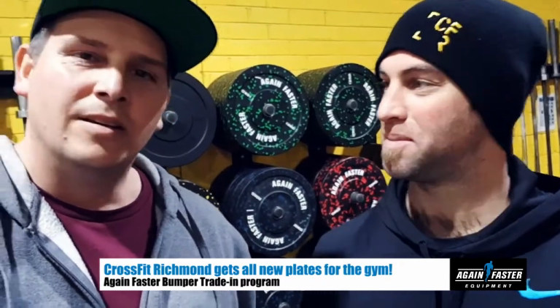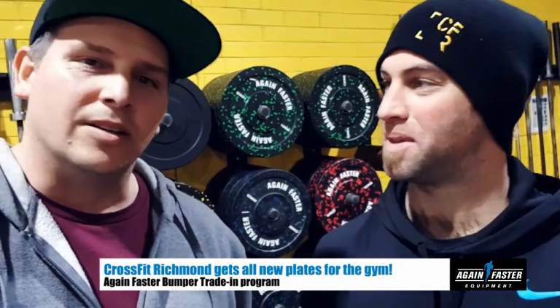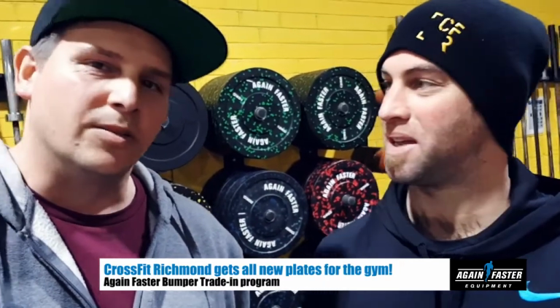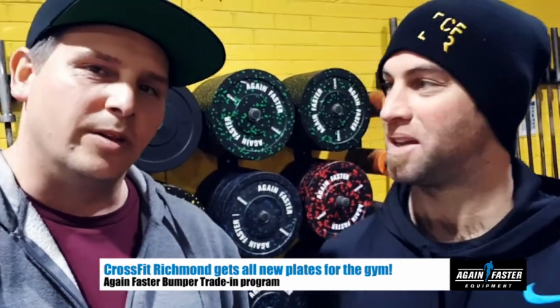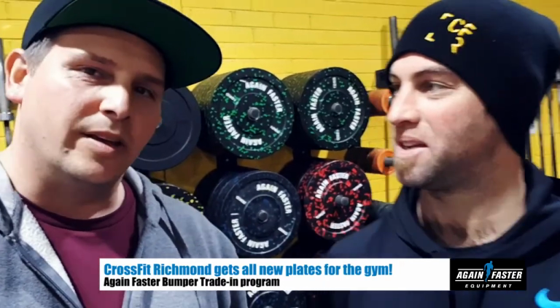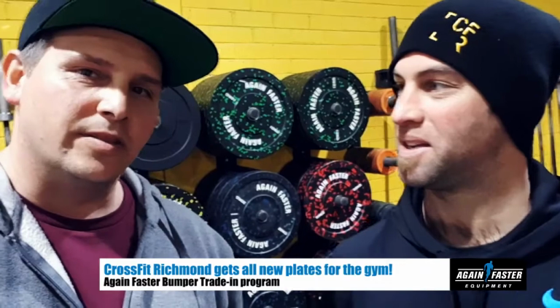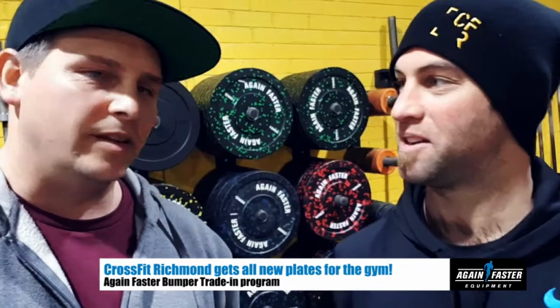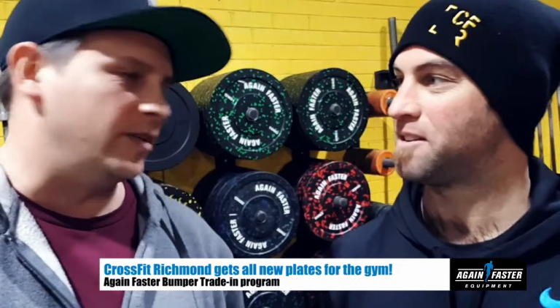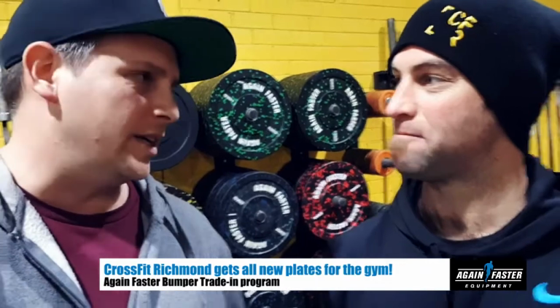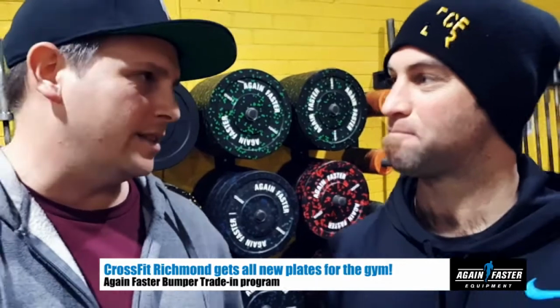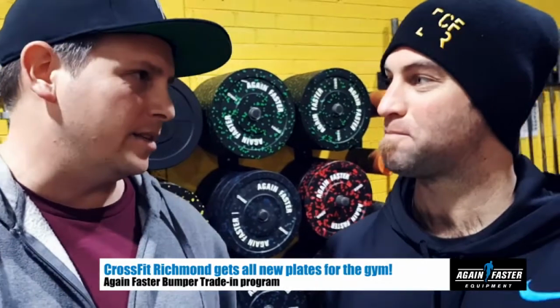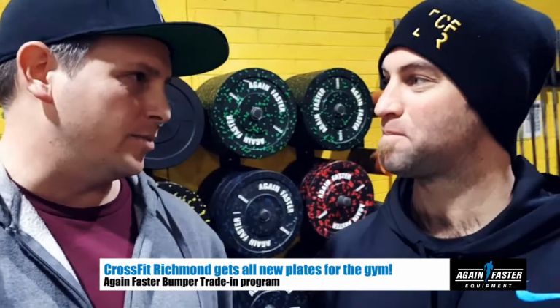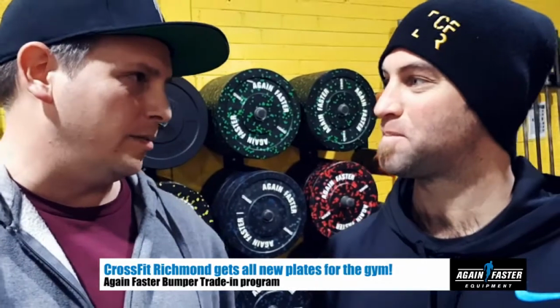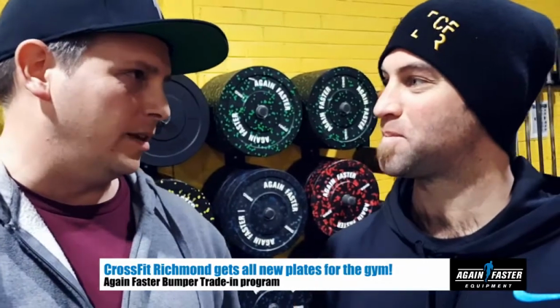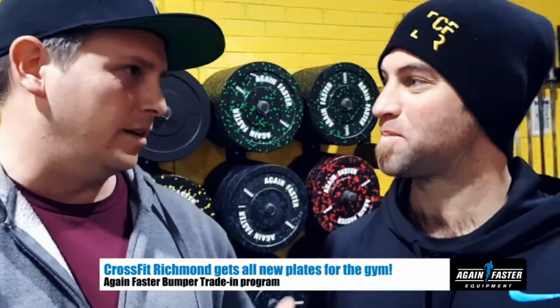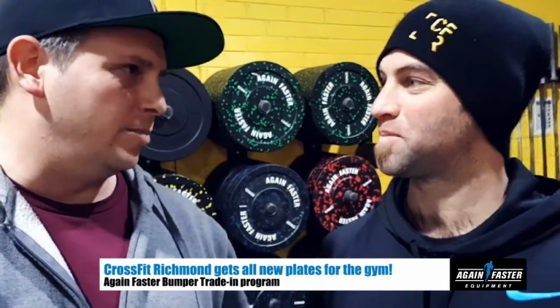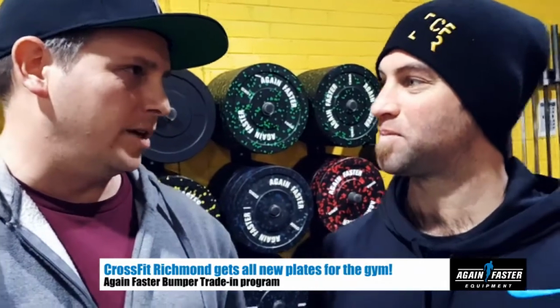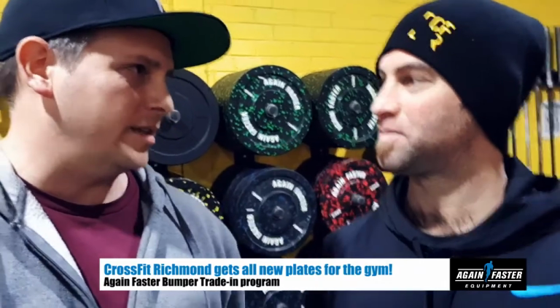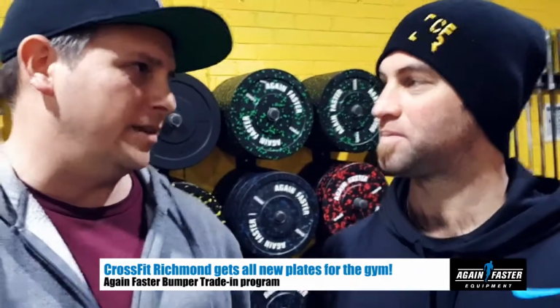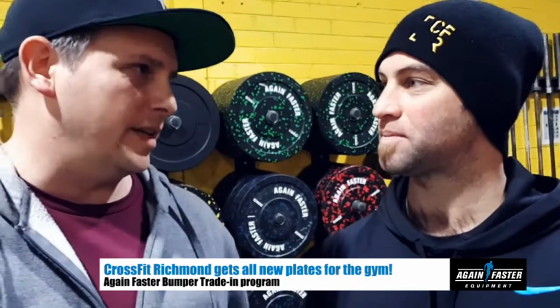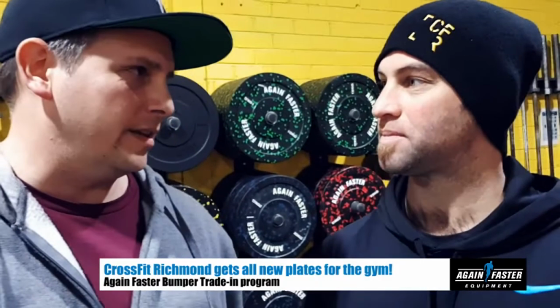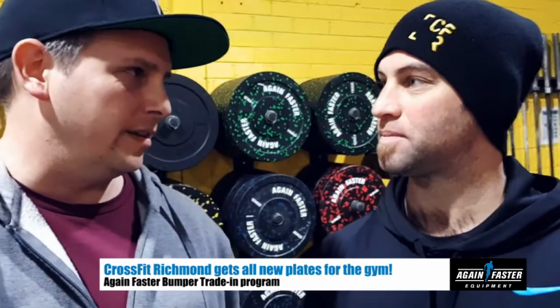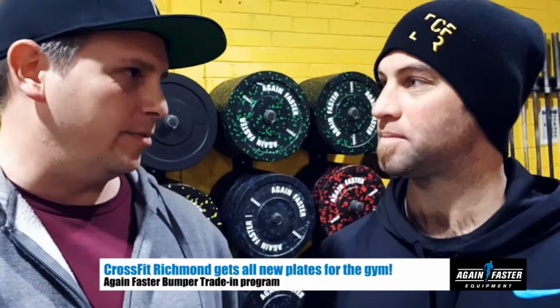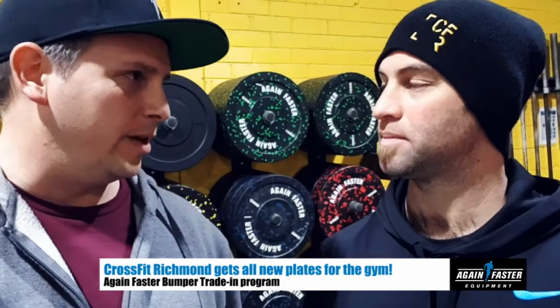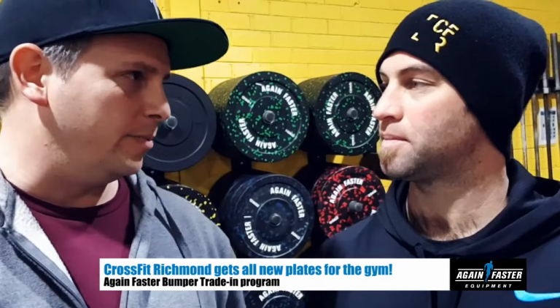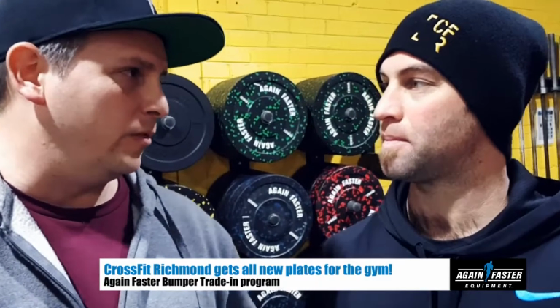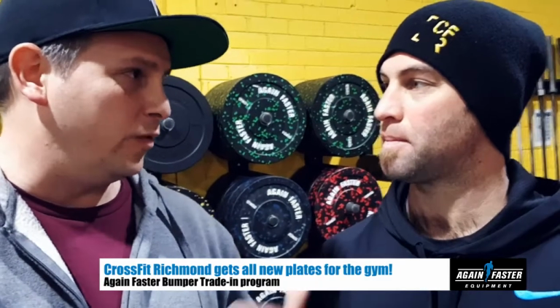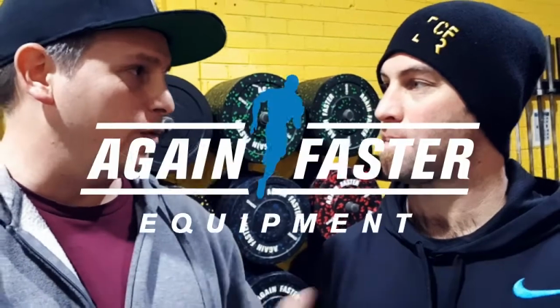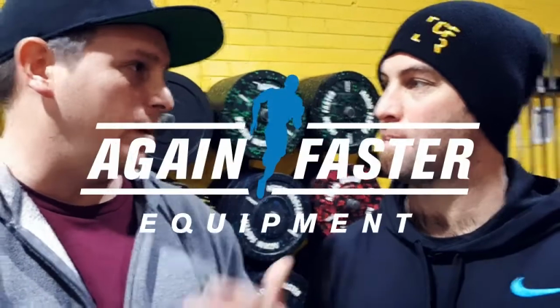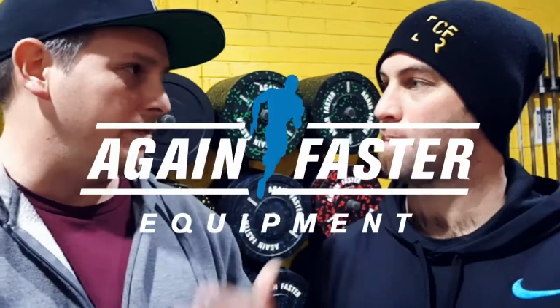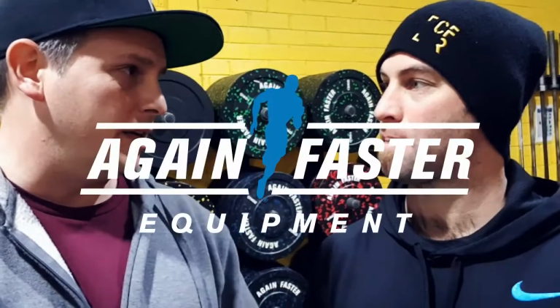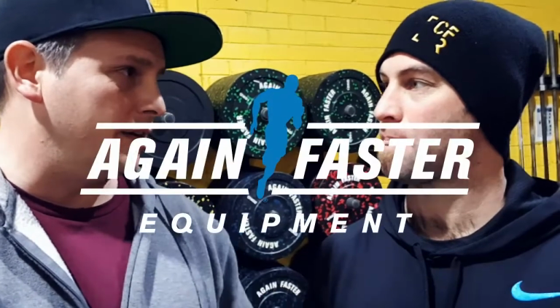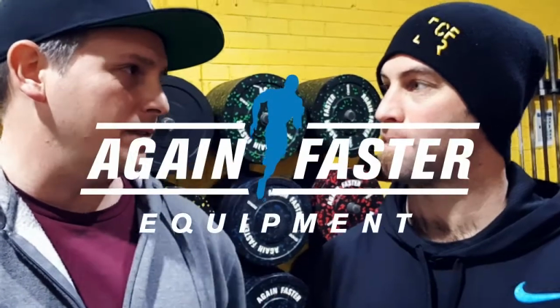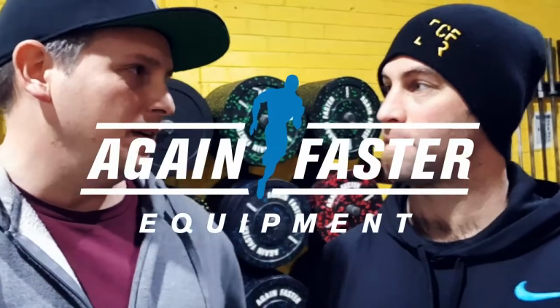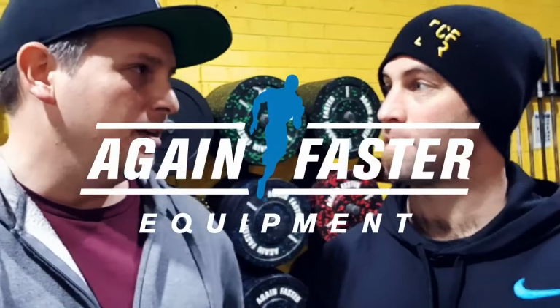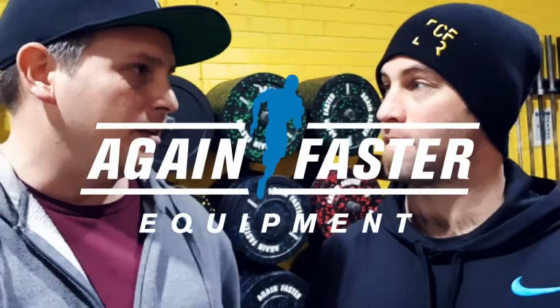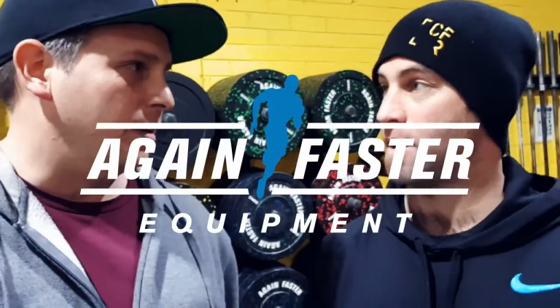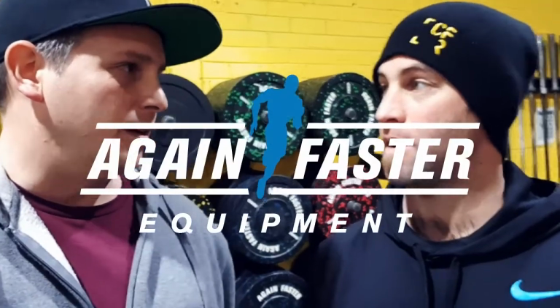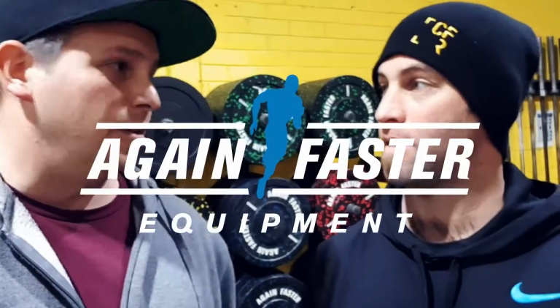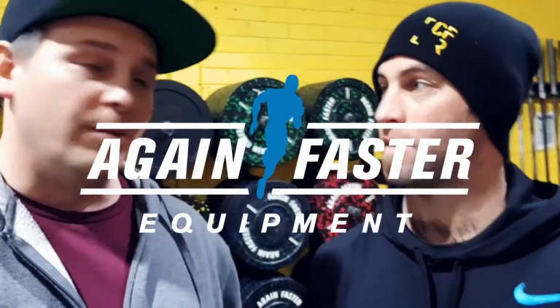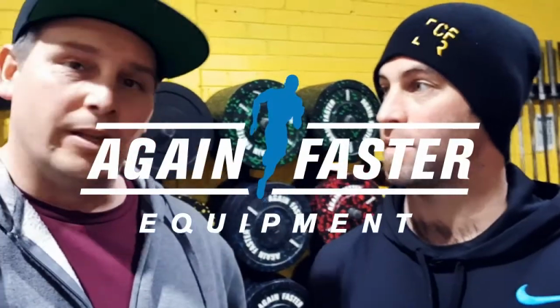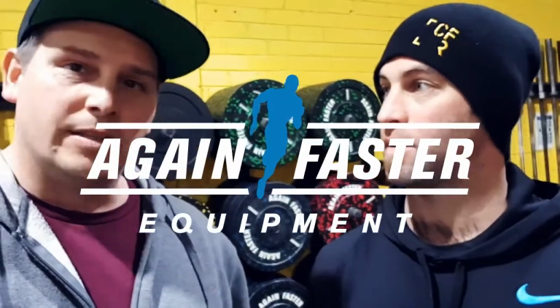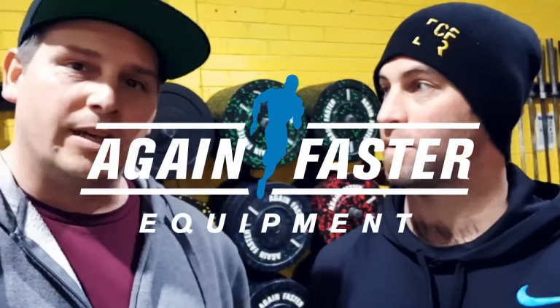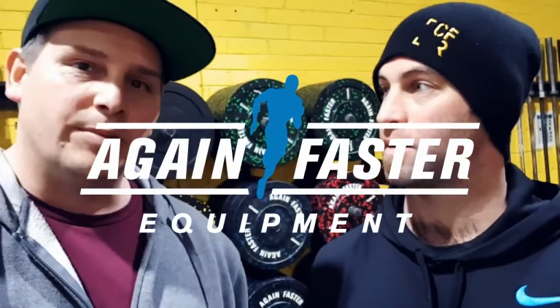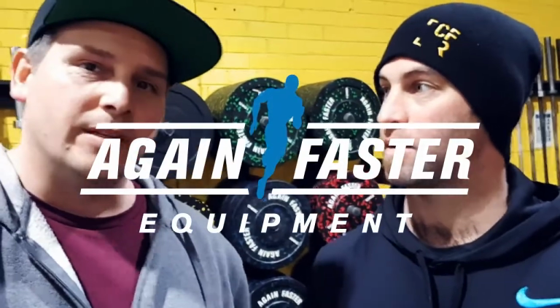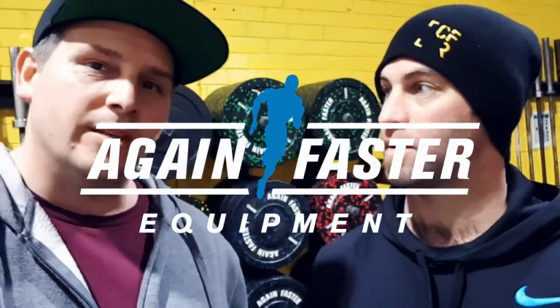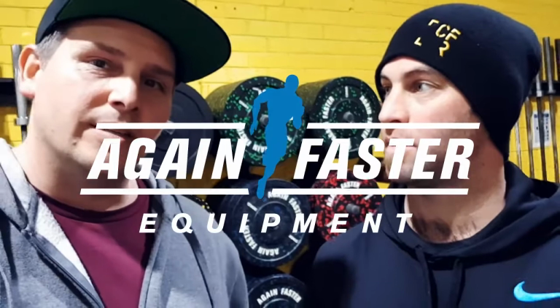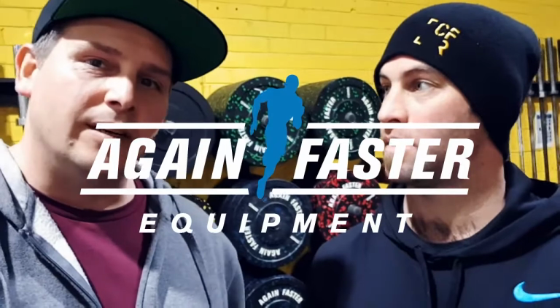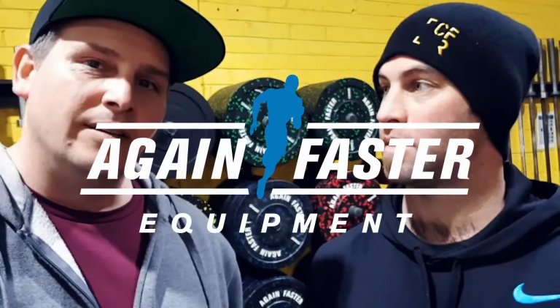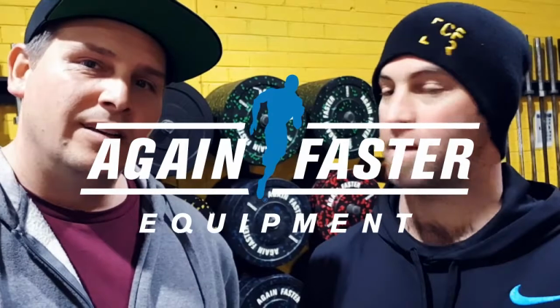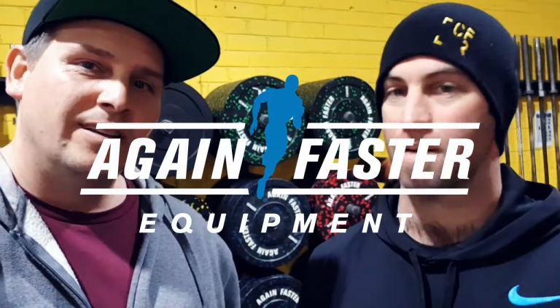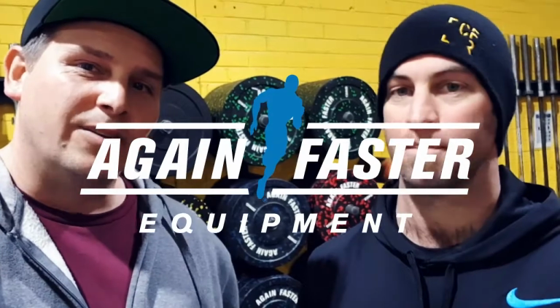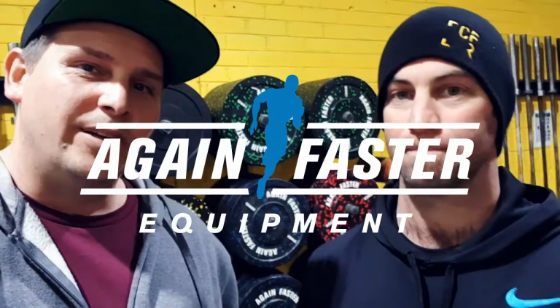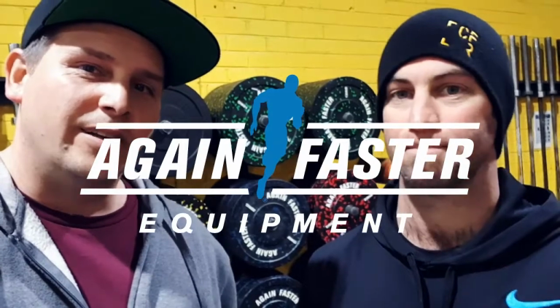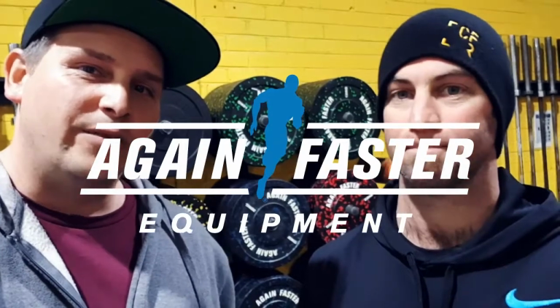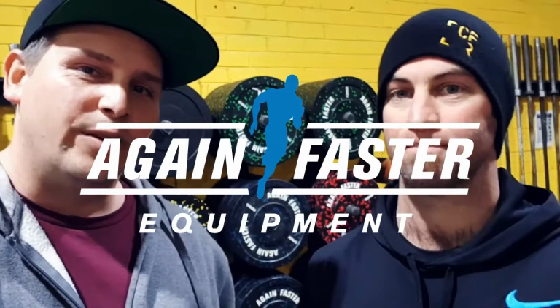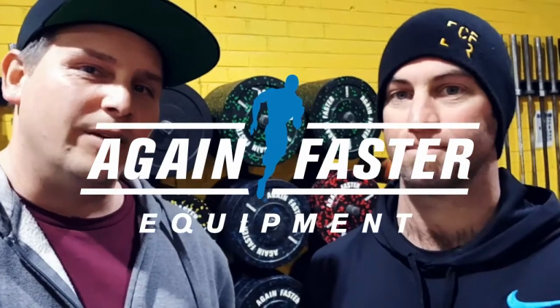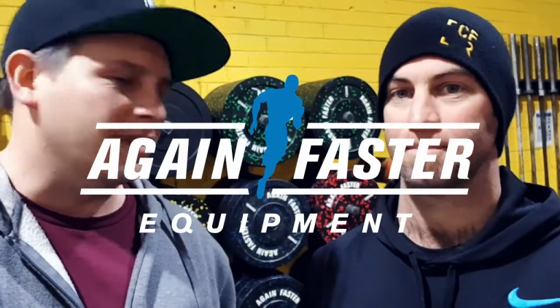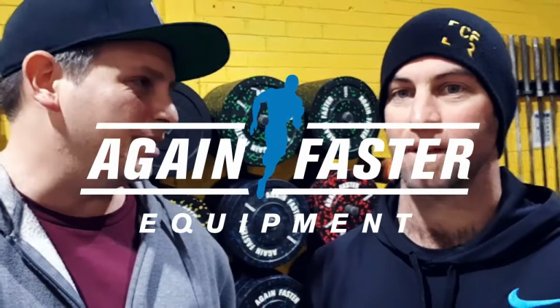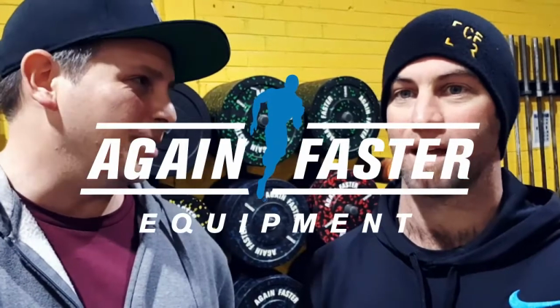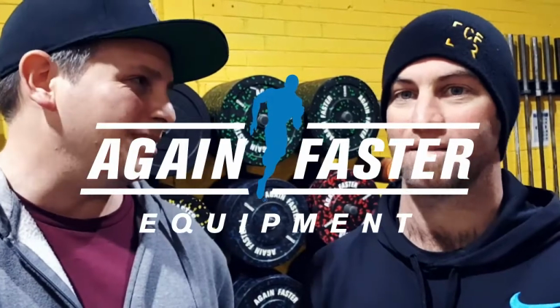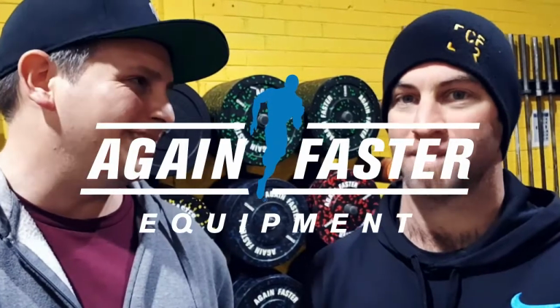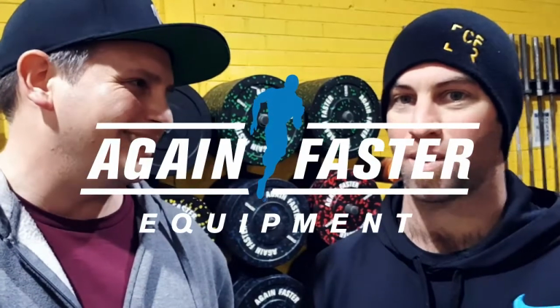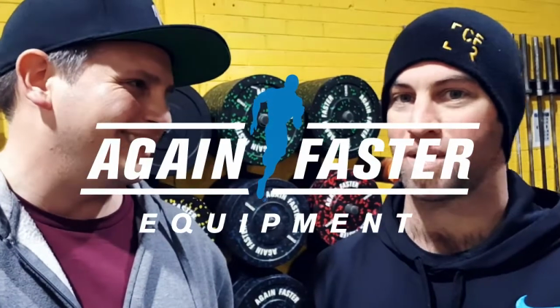Awesome. Thanks for the advice, because there's probably a lot of box owners out there that have been up four or five years and they'll be in the same position. Good to hear that feedback. Yeah, no worries.